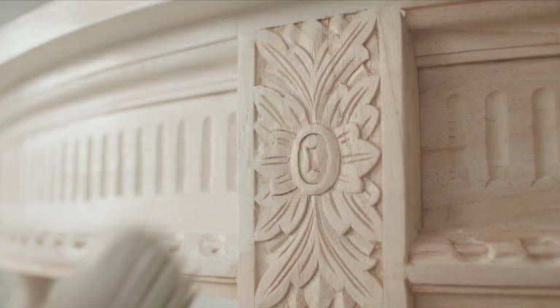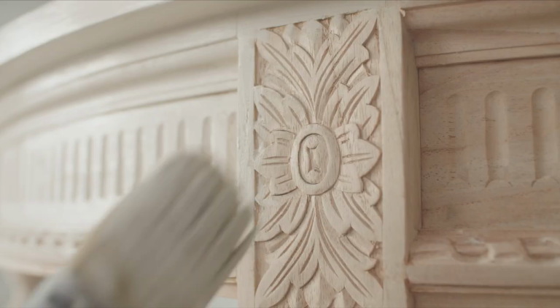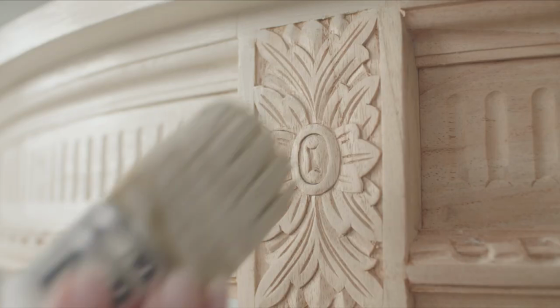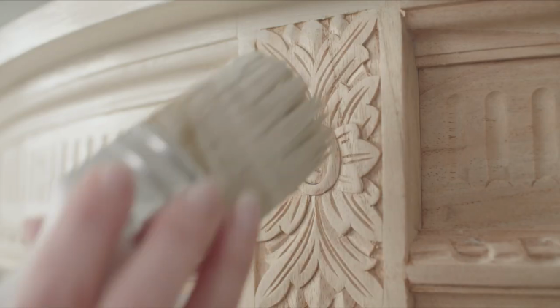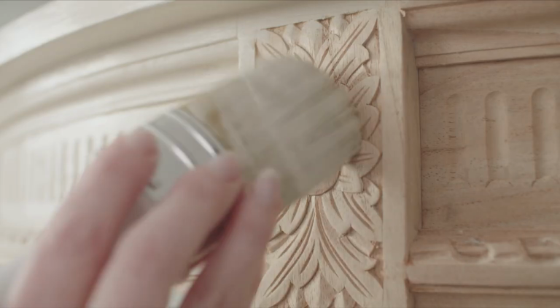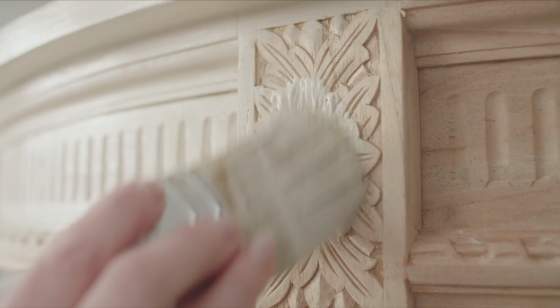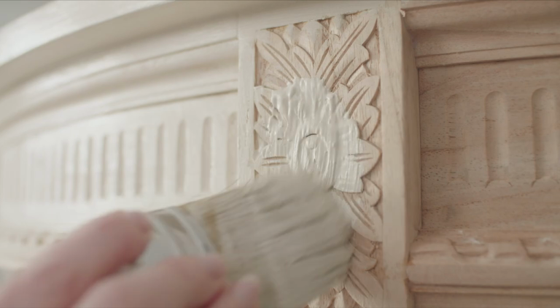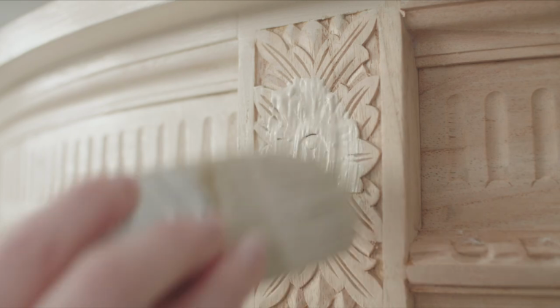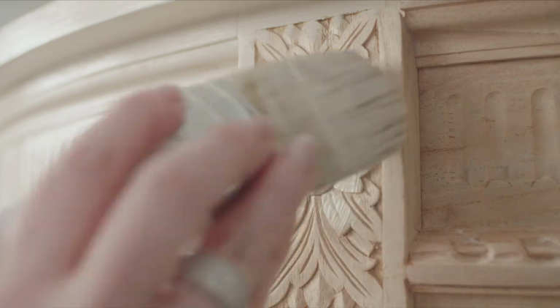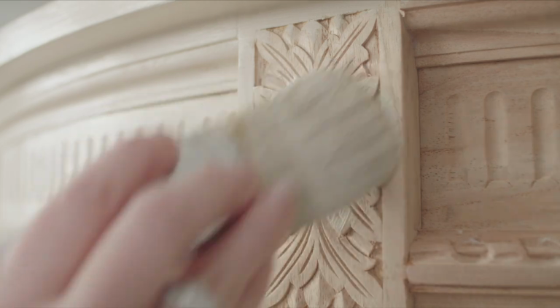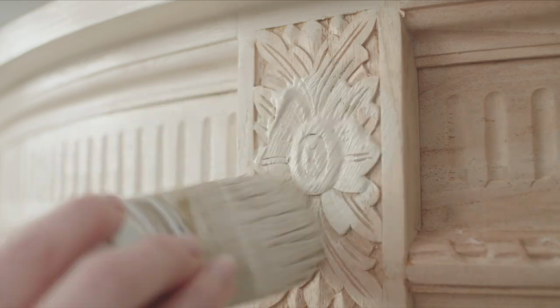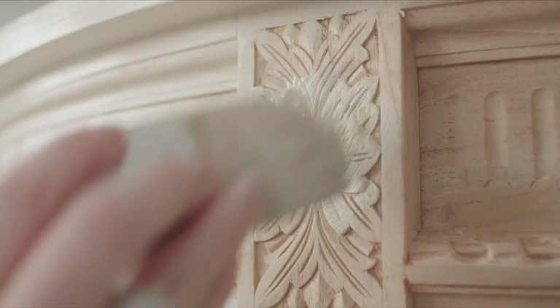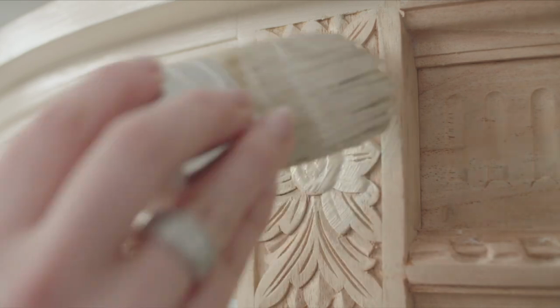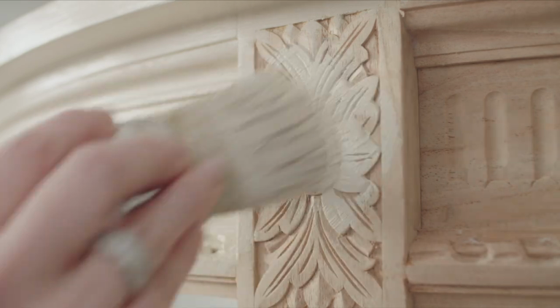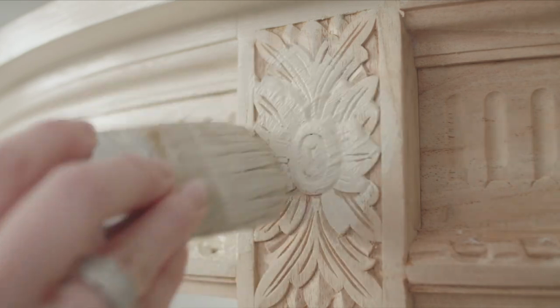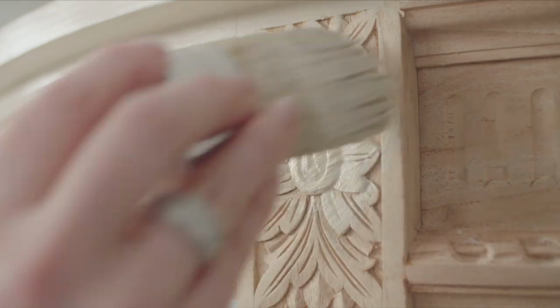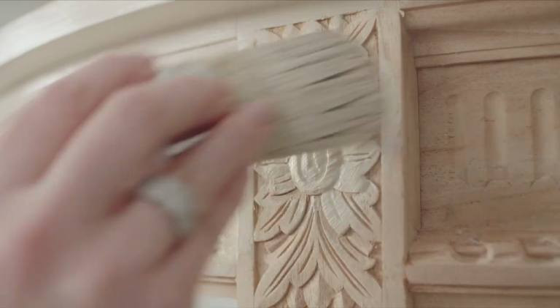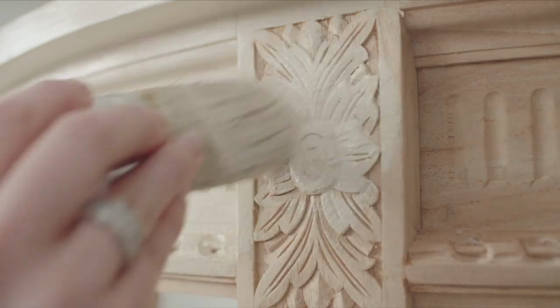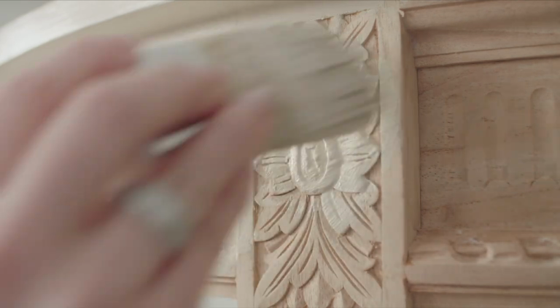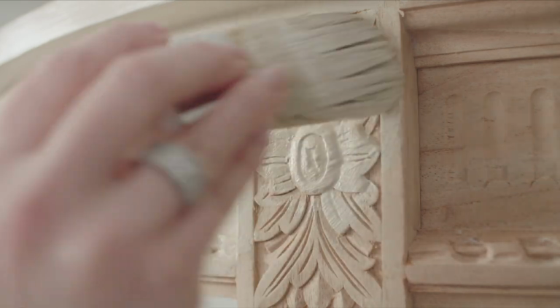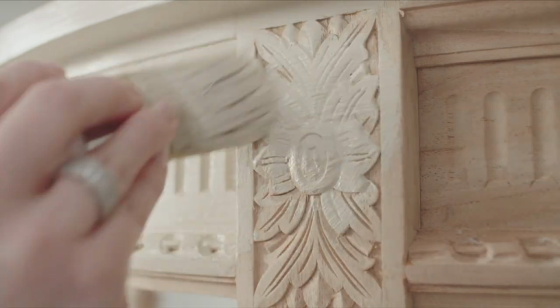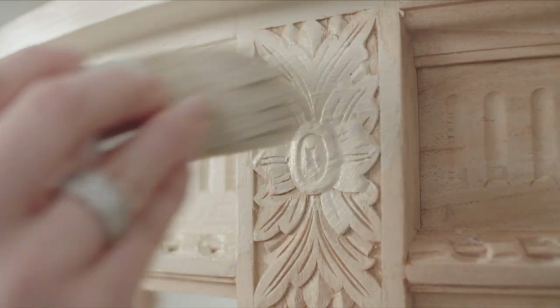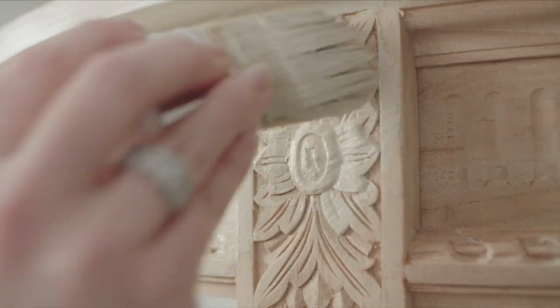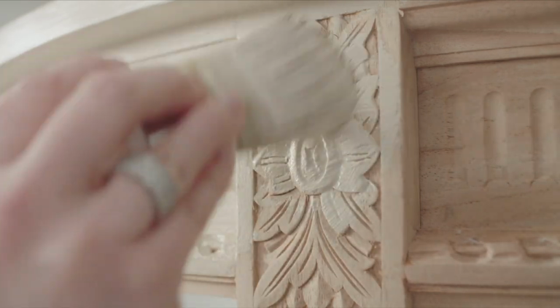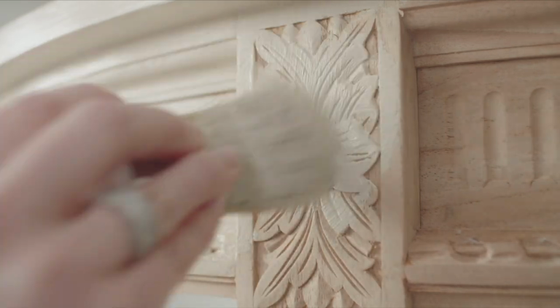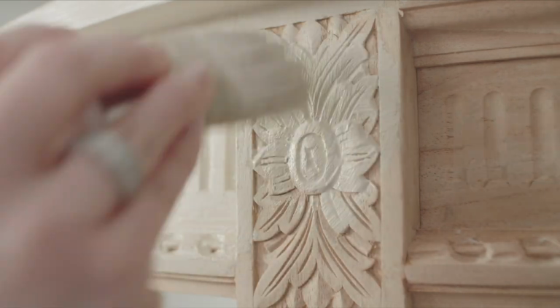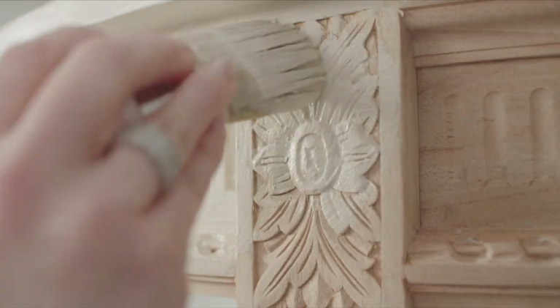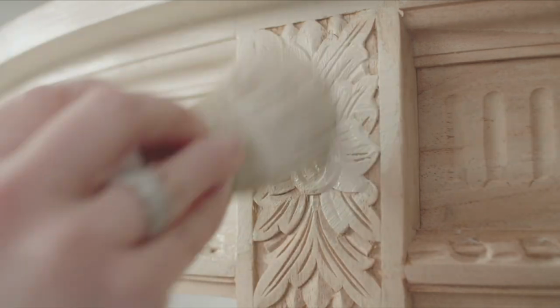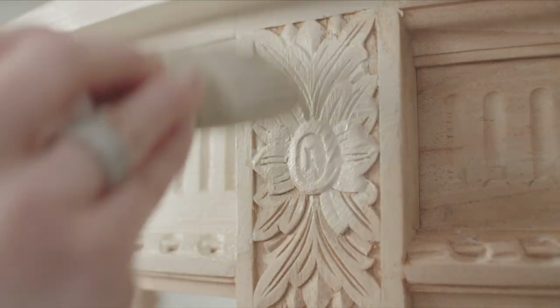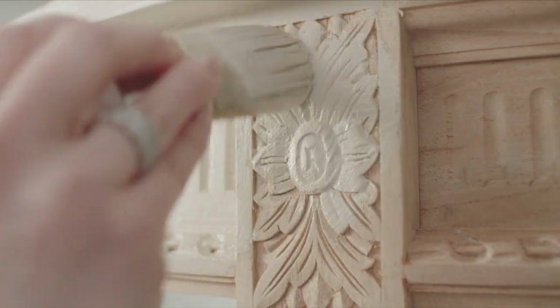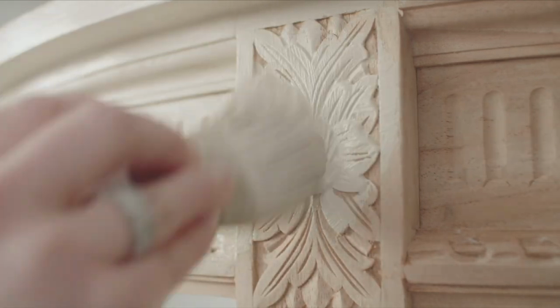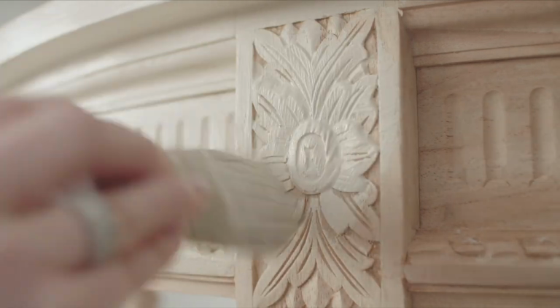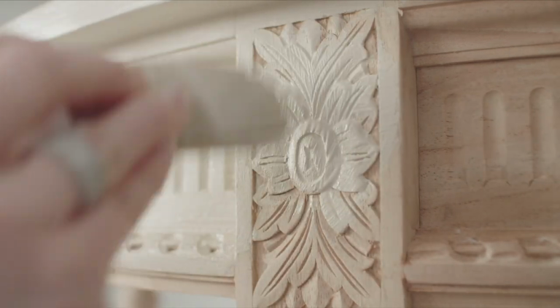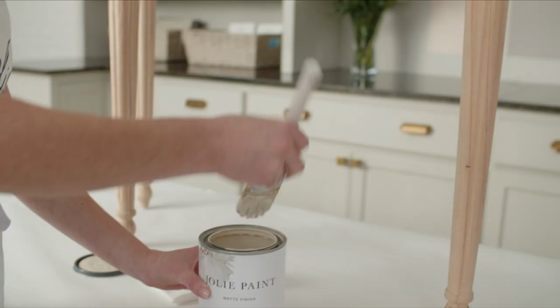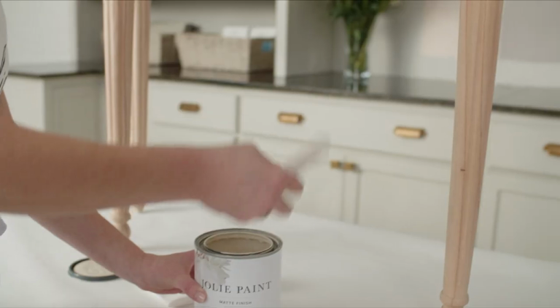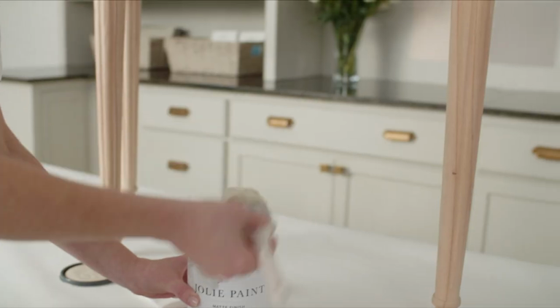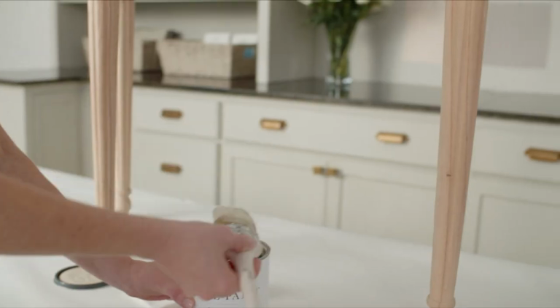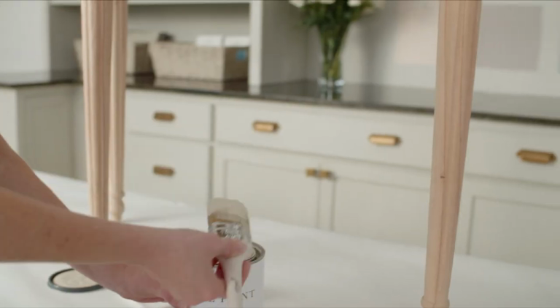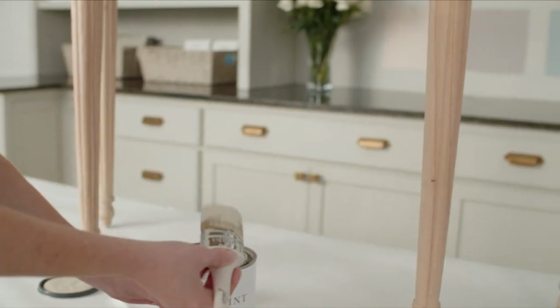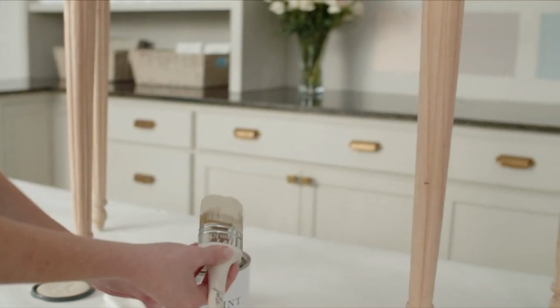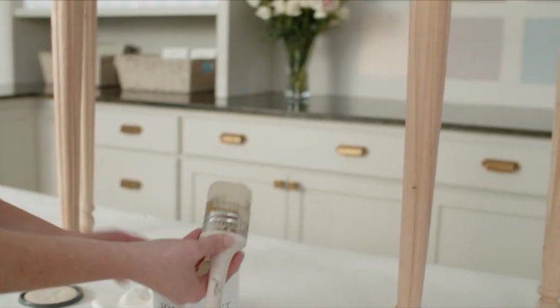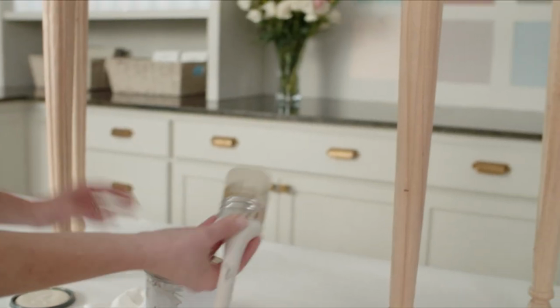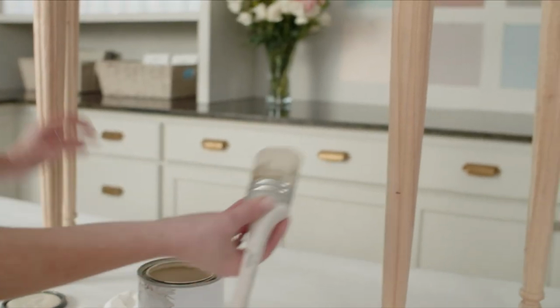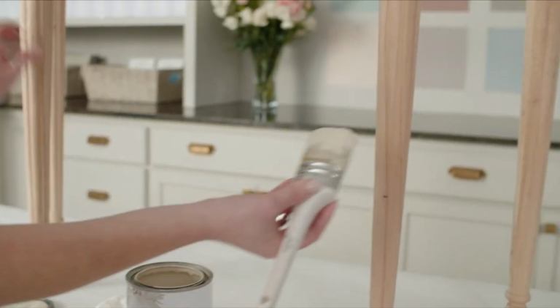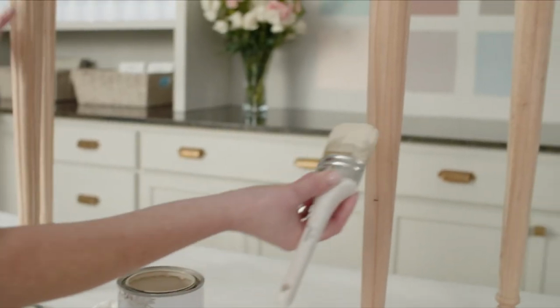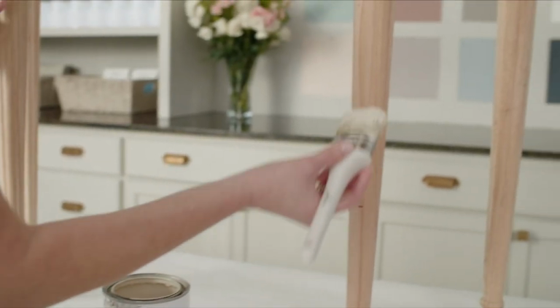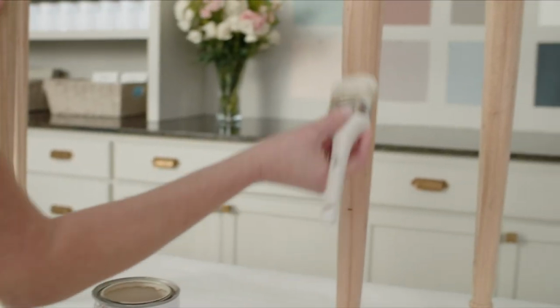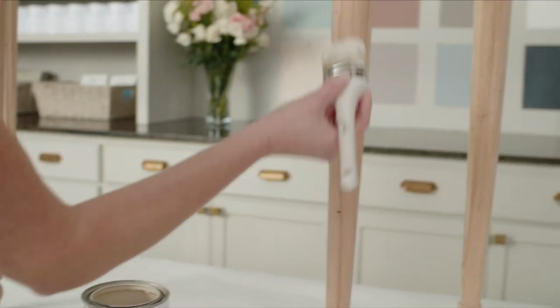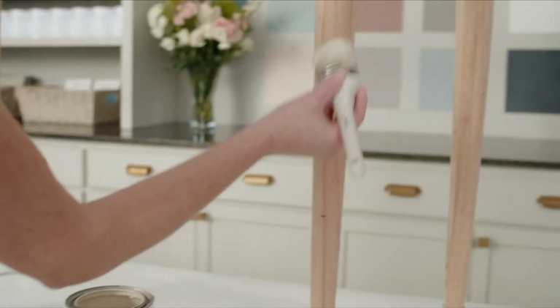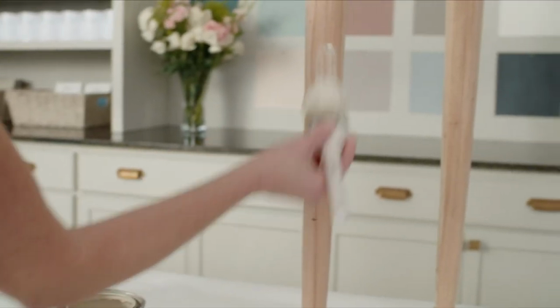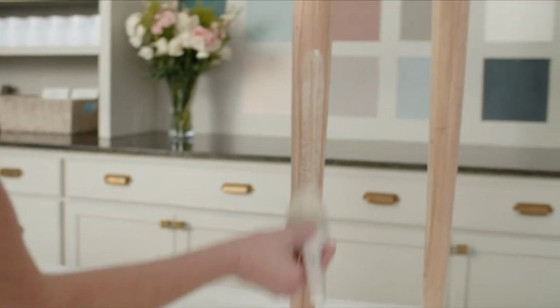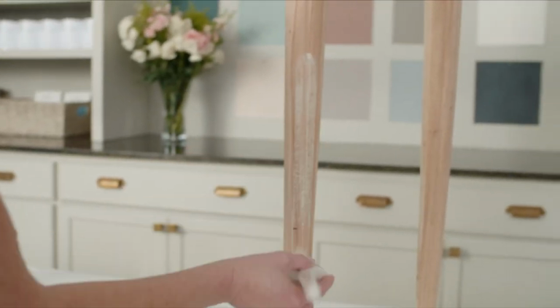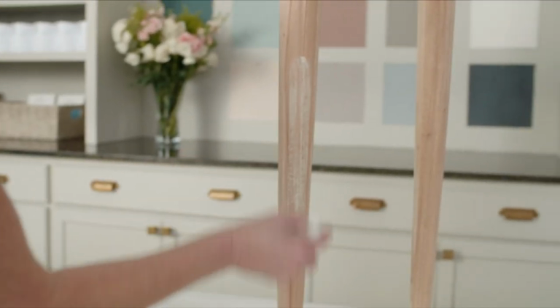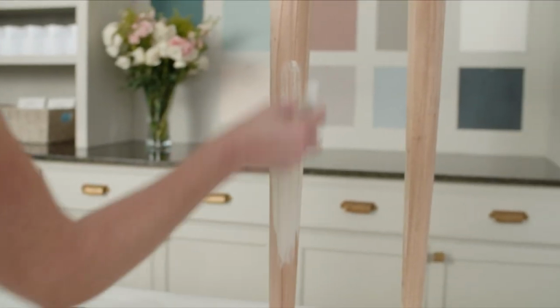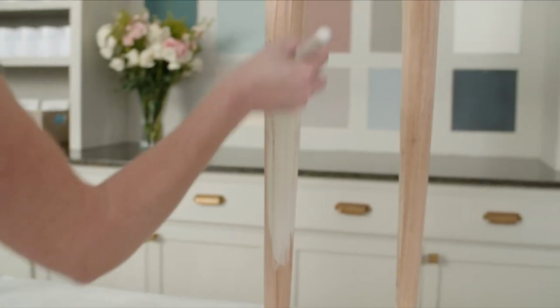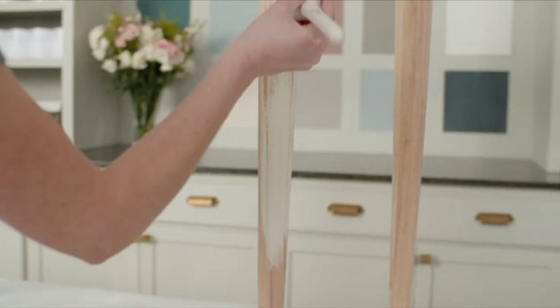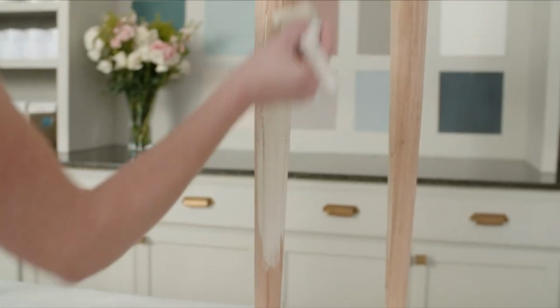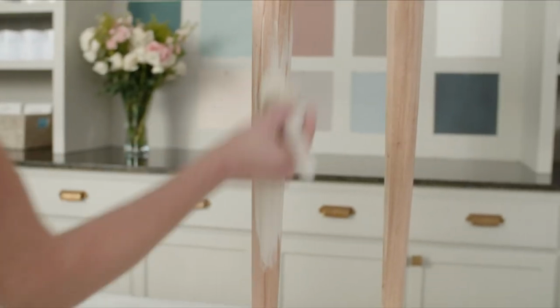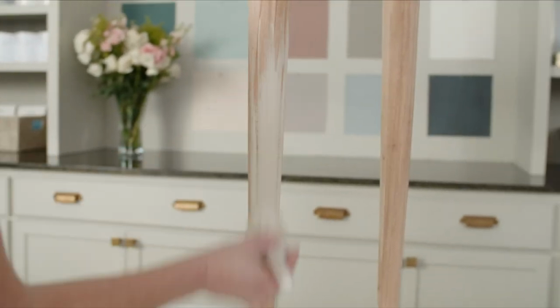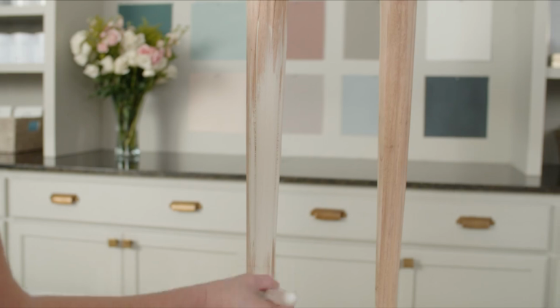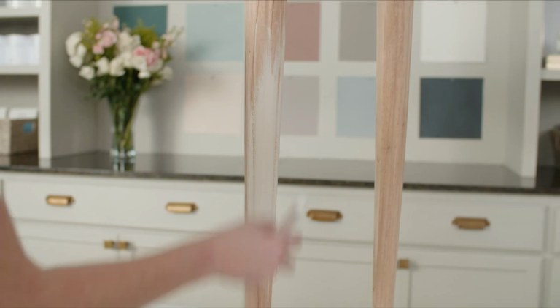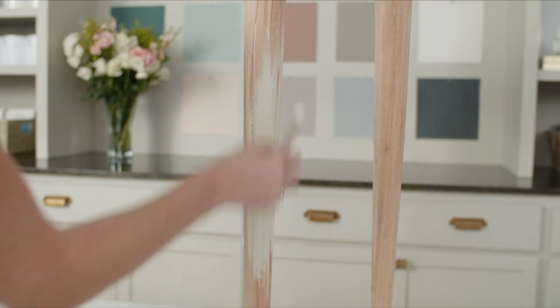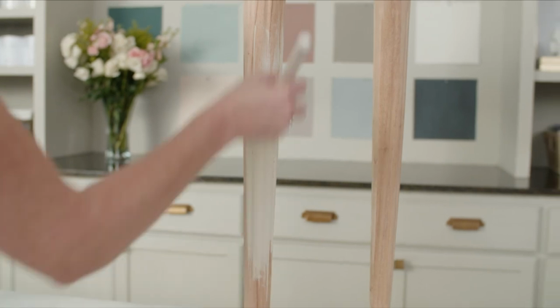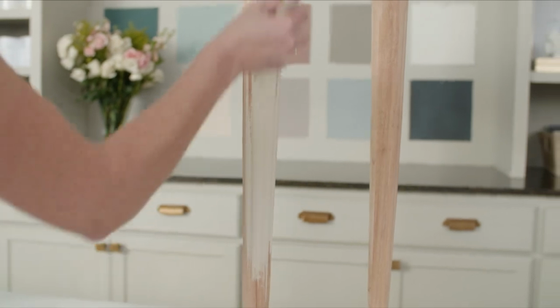If you need more coverage, apply a second coat of your base color in the same way, and allow it to dry.